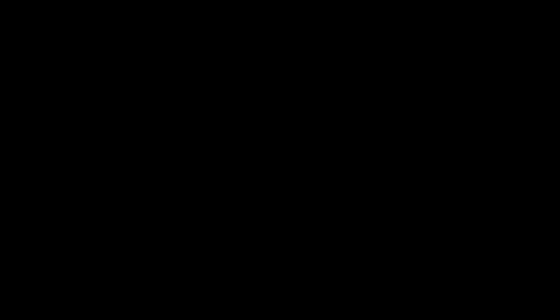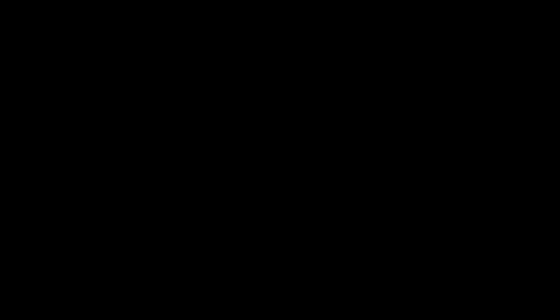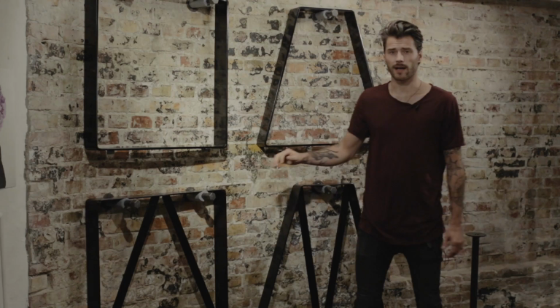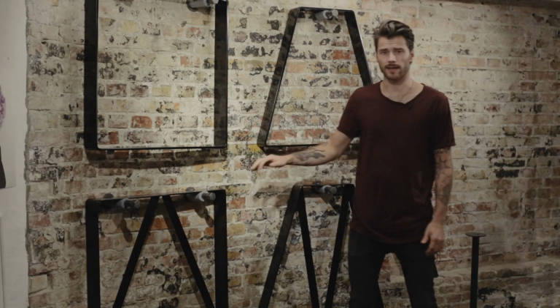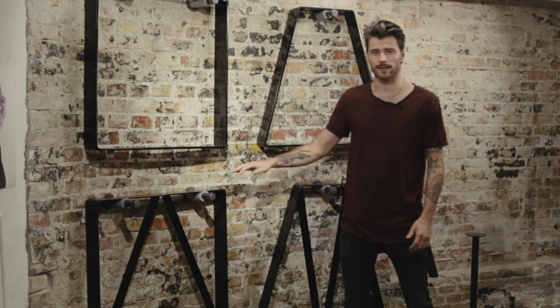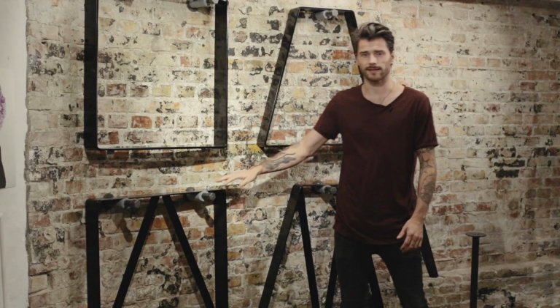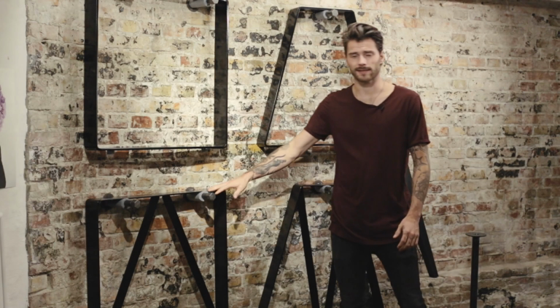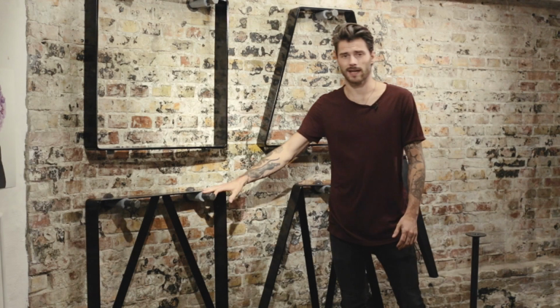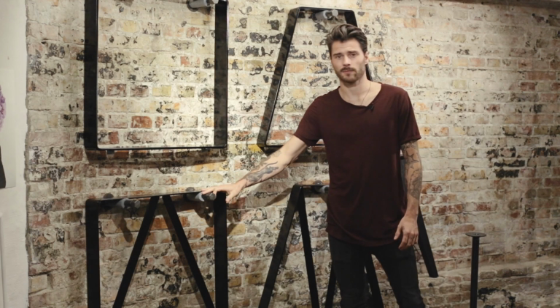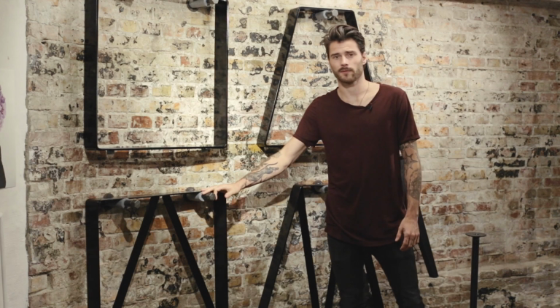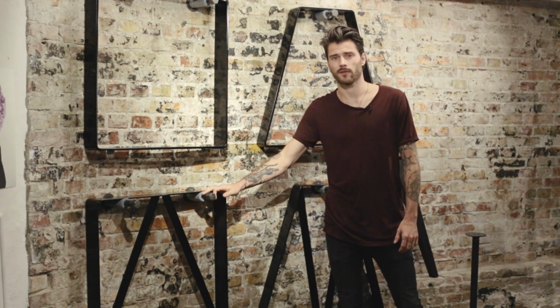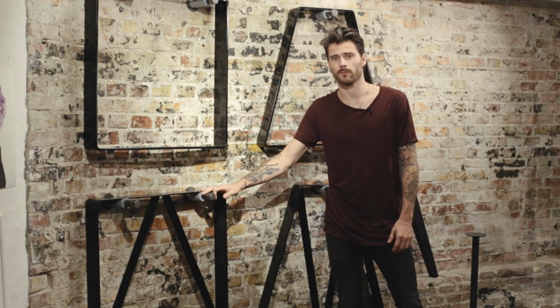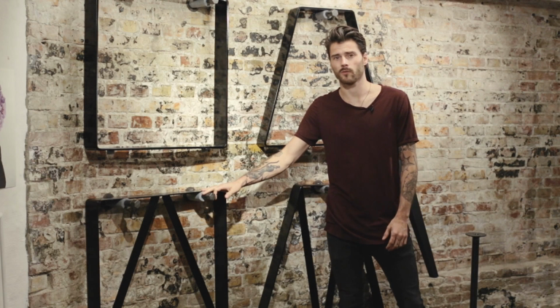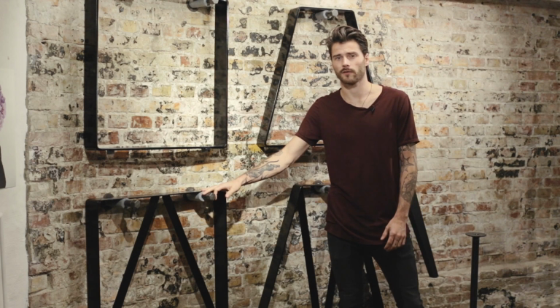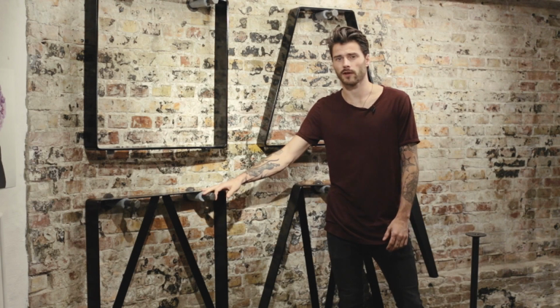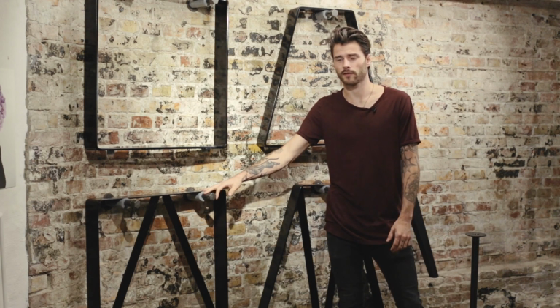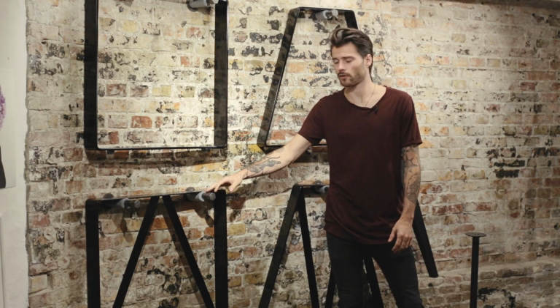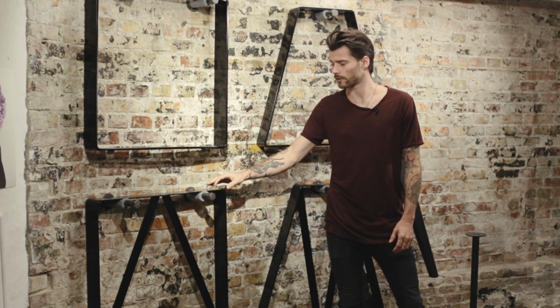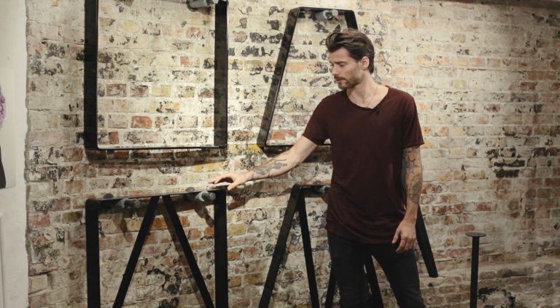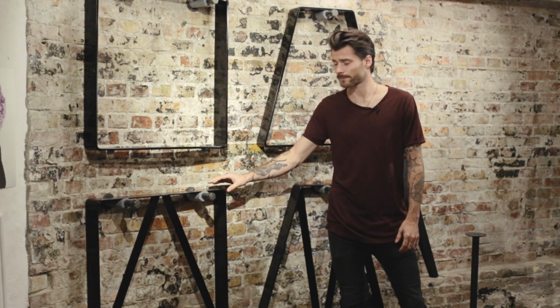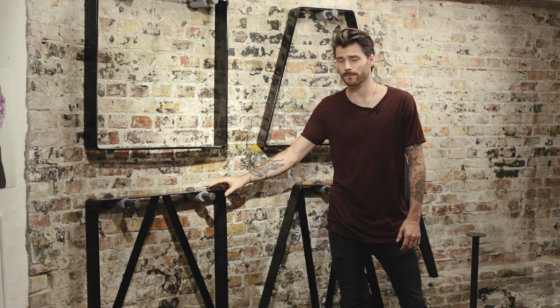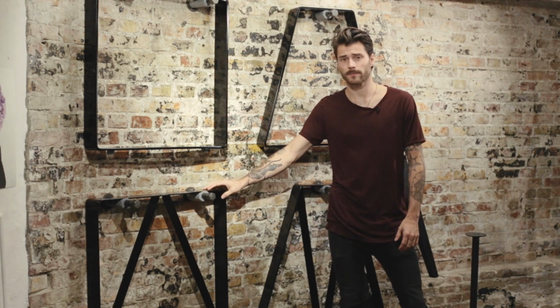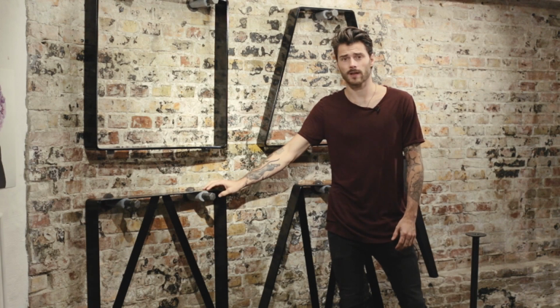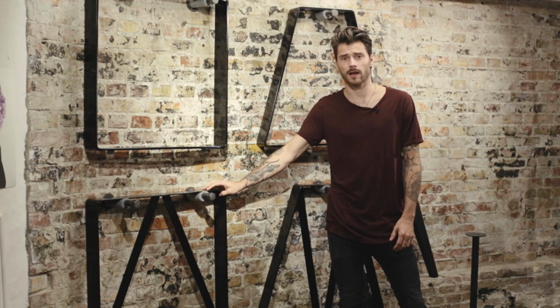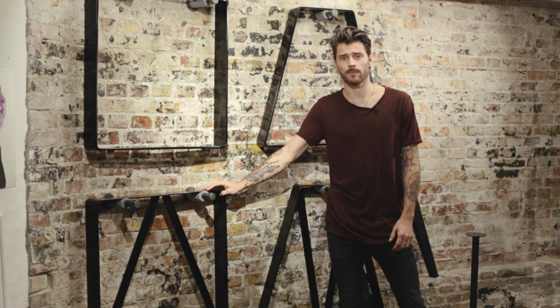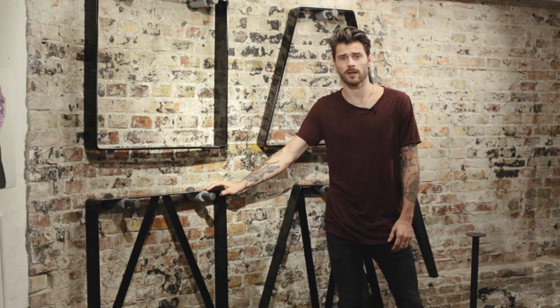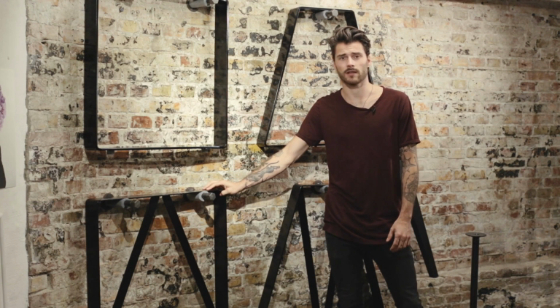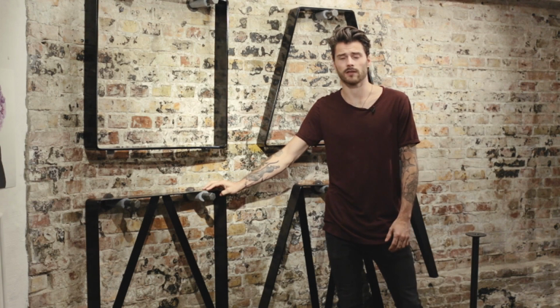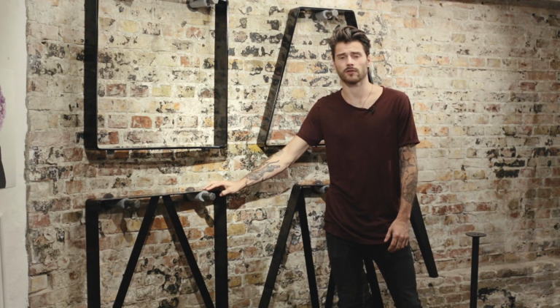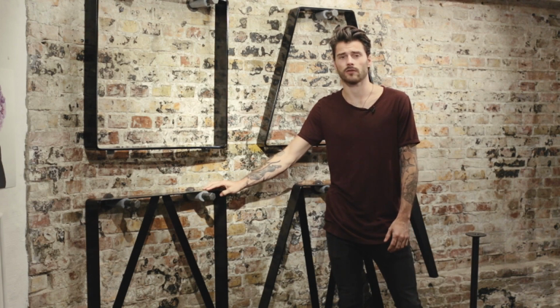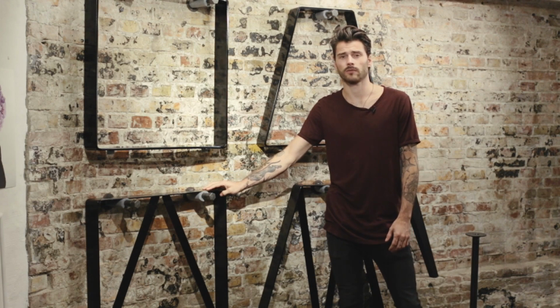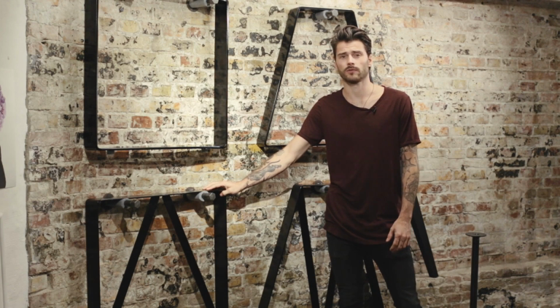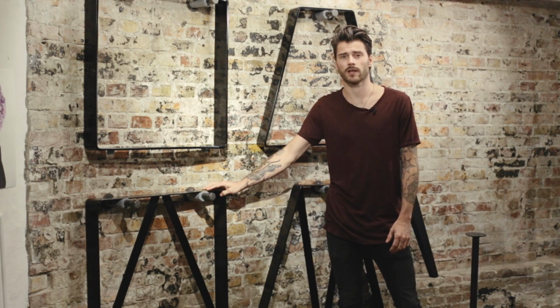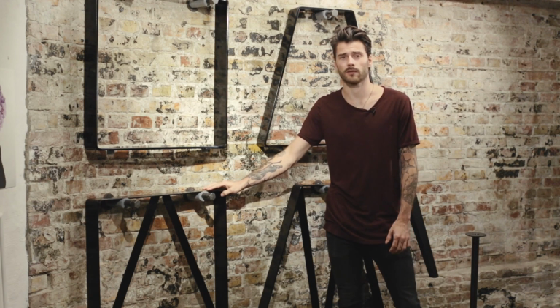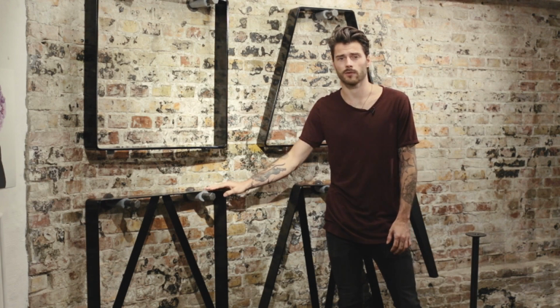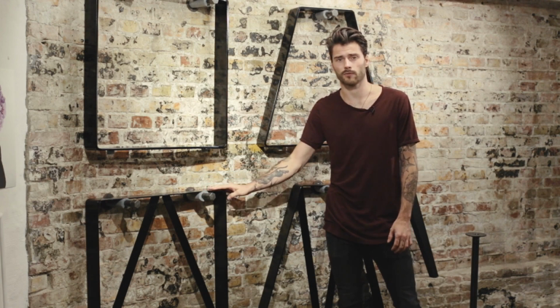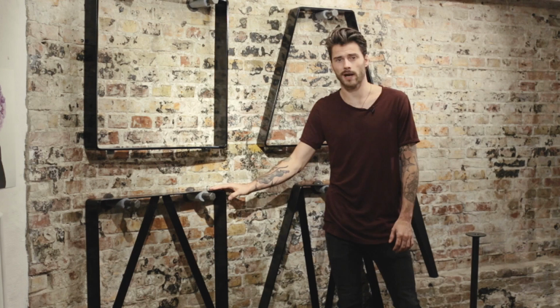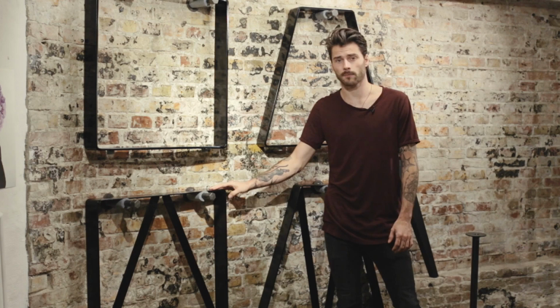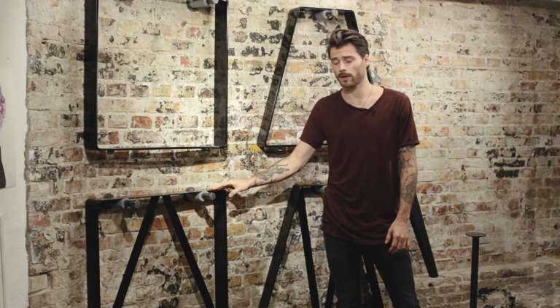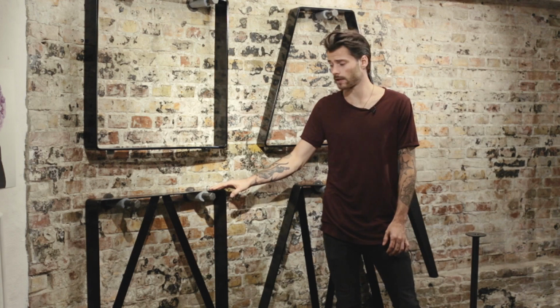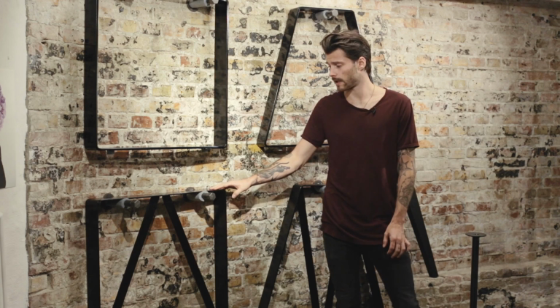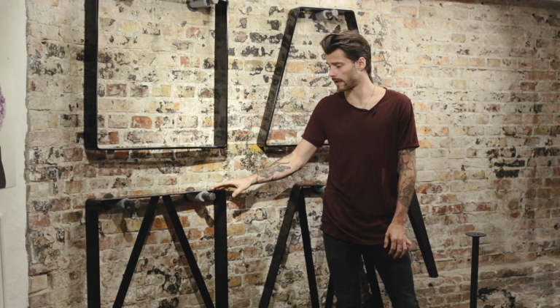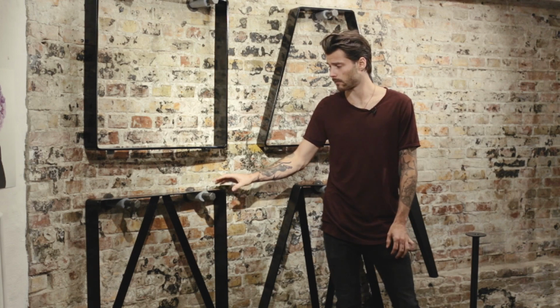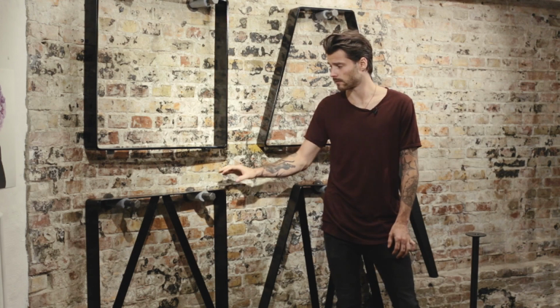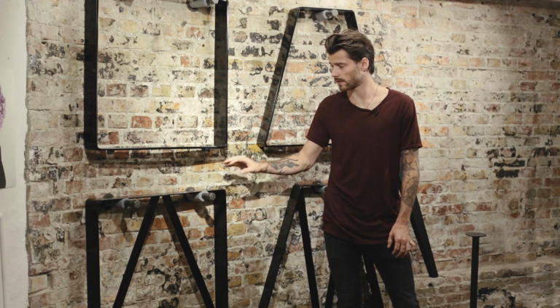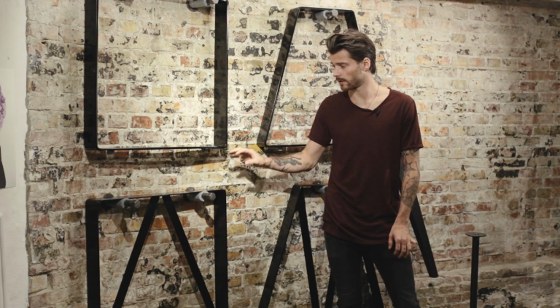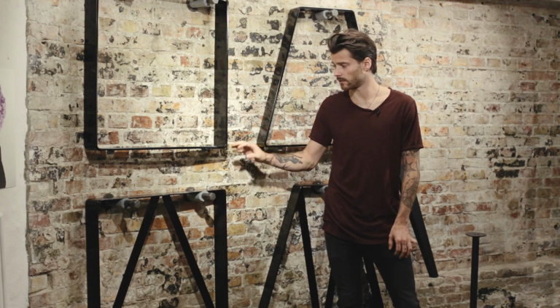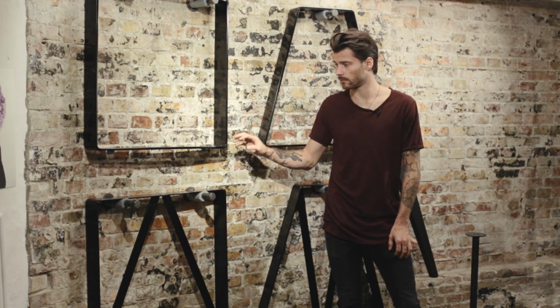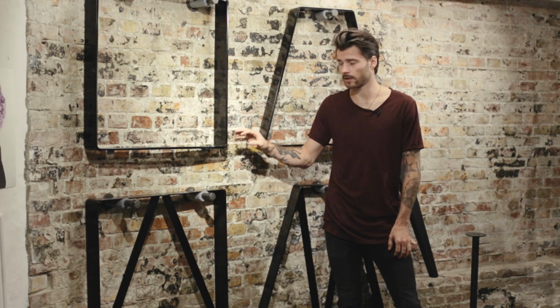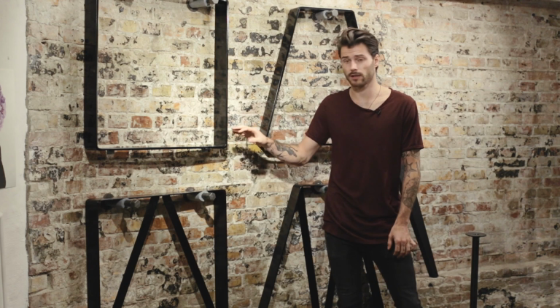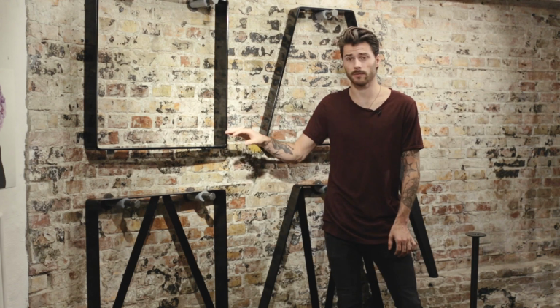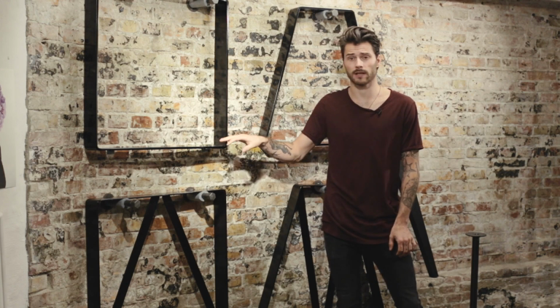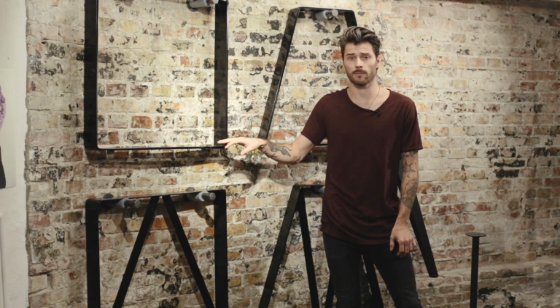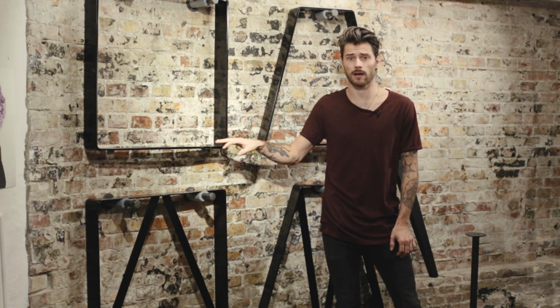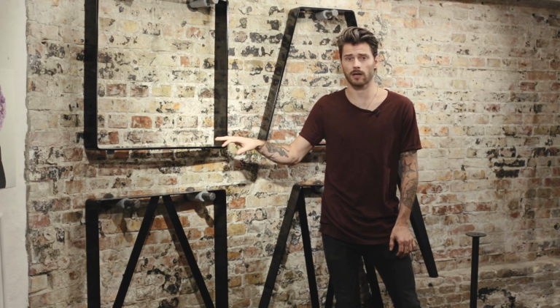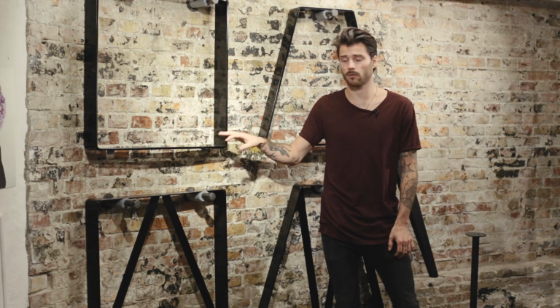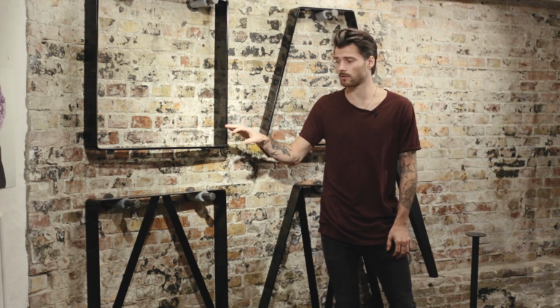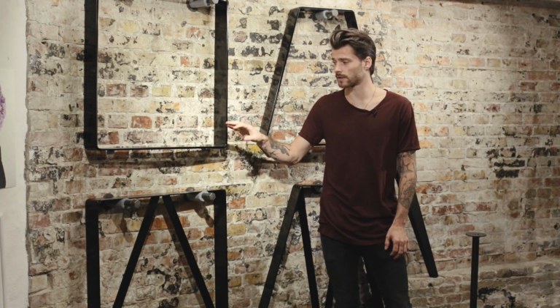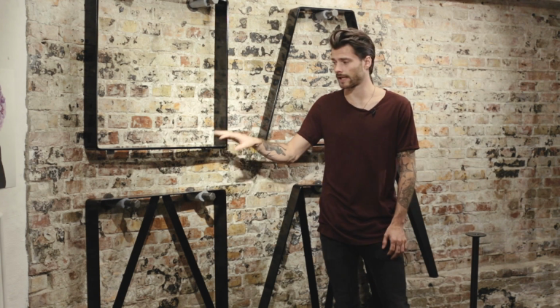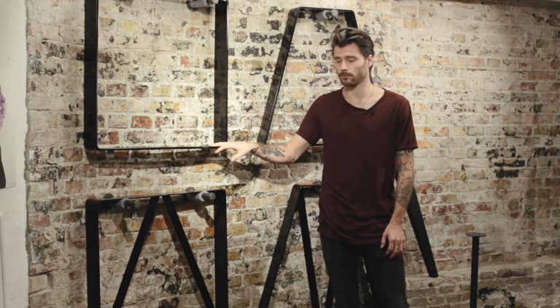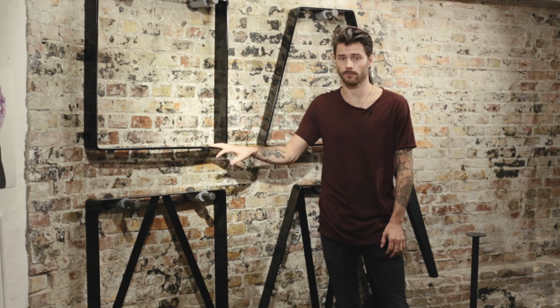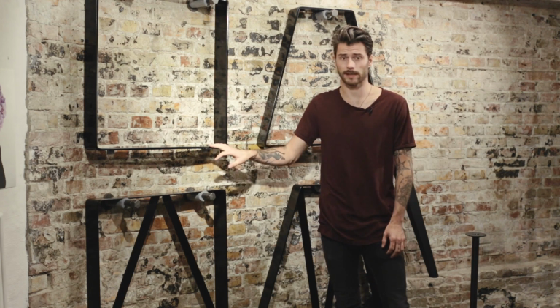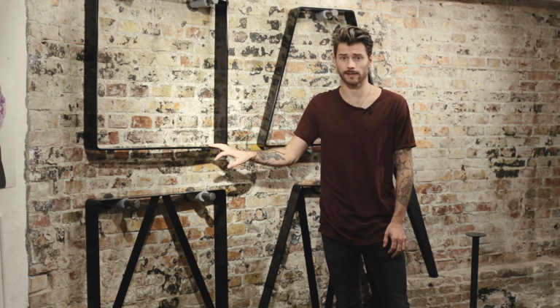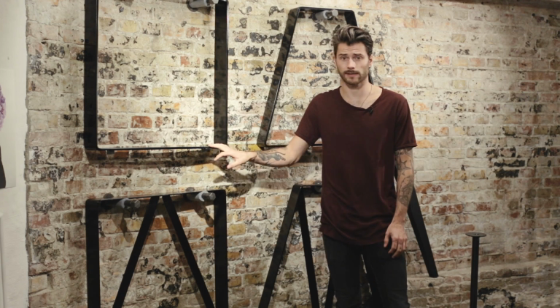Hi, this is Casper from OneFunky Furniture. I'm here in the showroom together with RackBuddy, and I will tell you a little bit about our table bases.